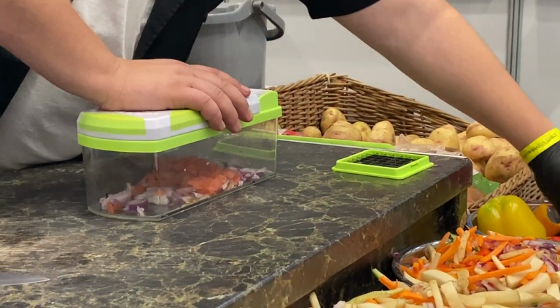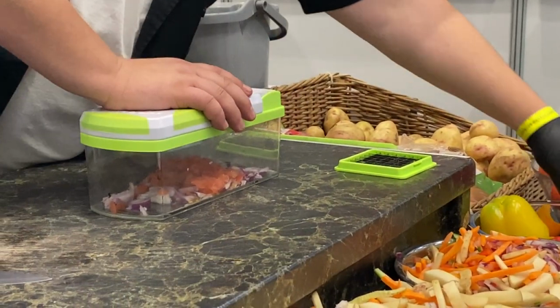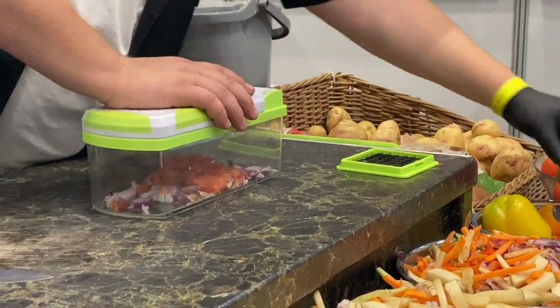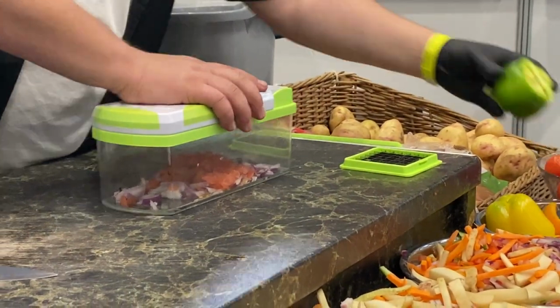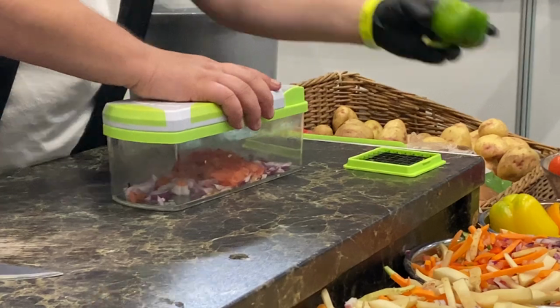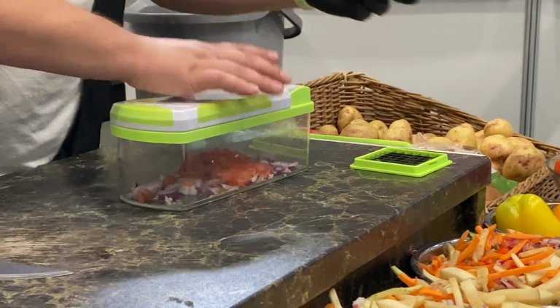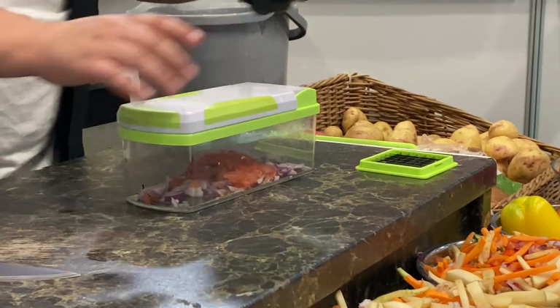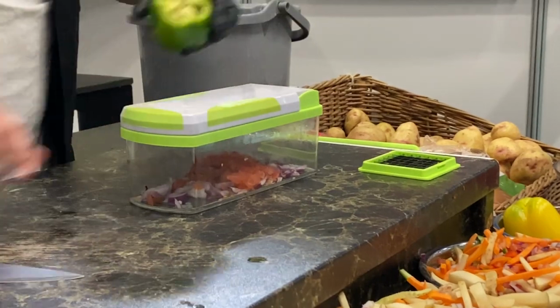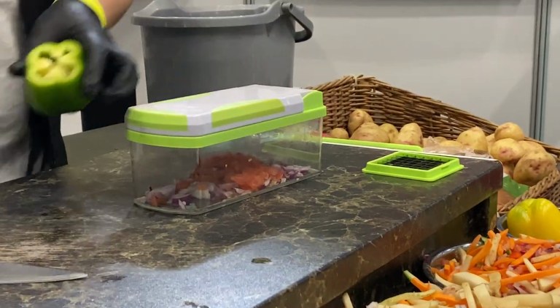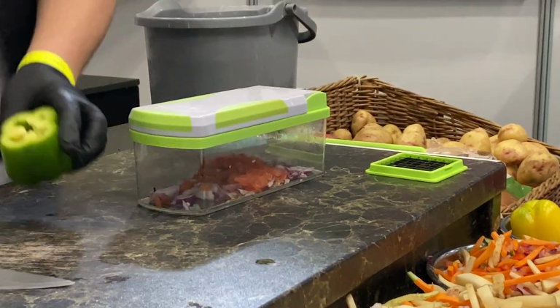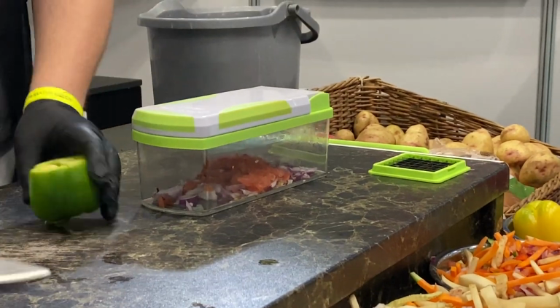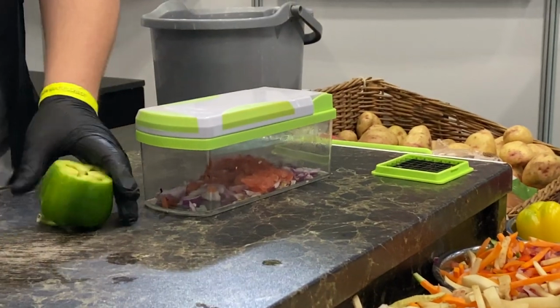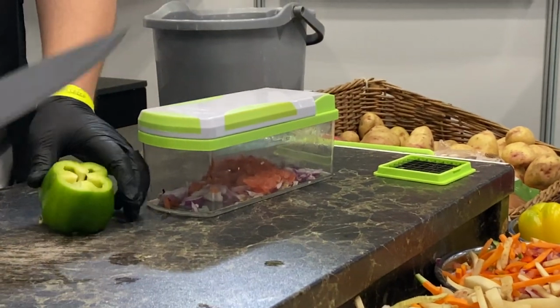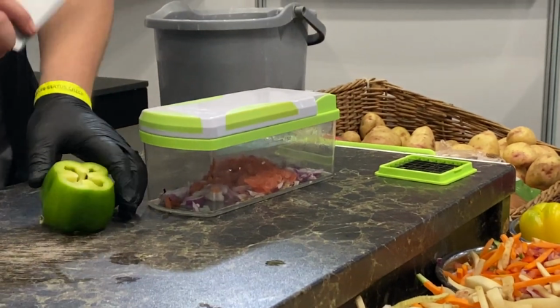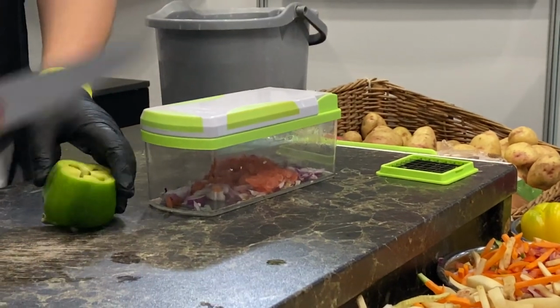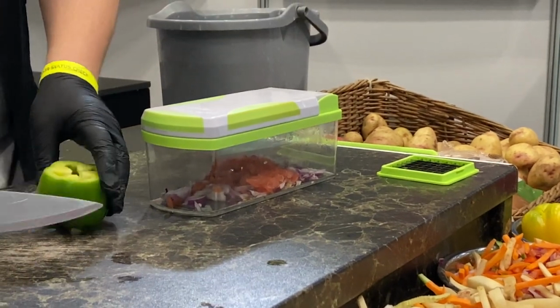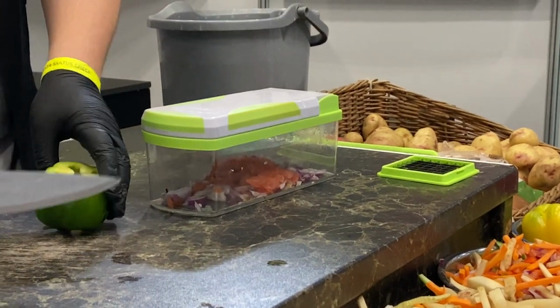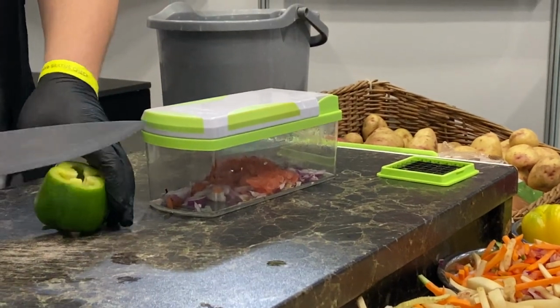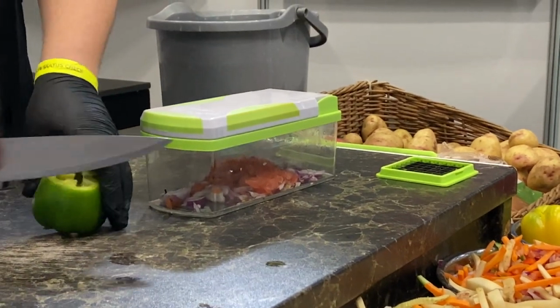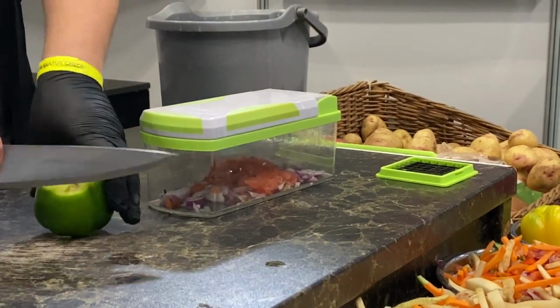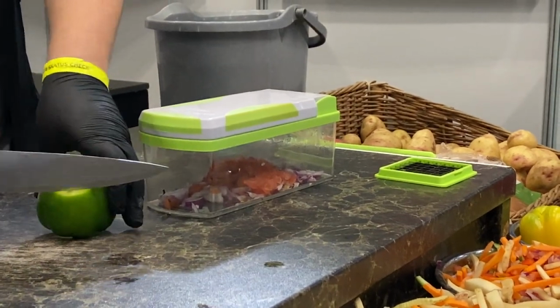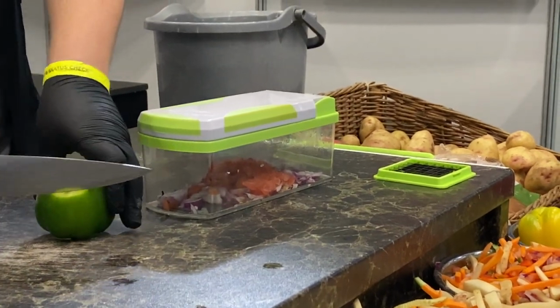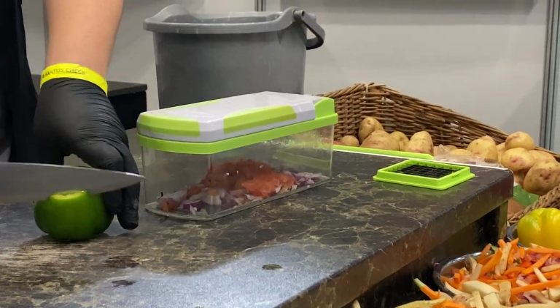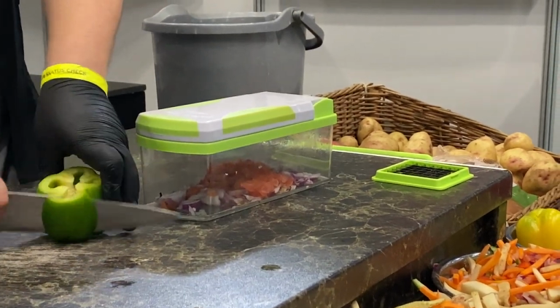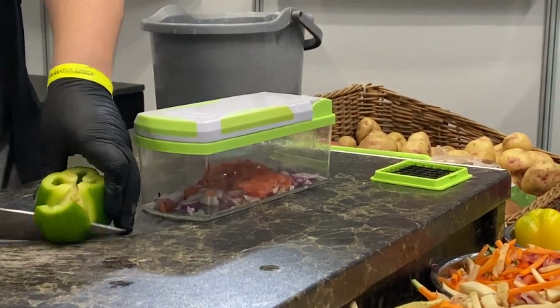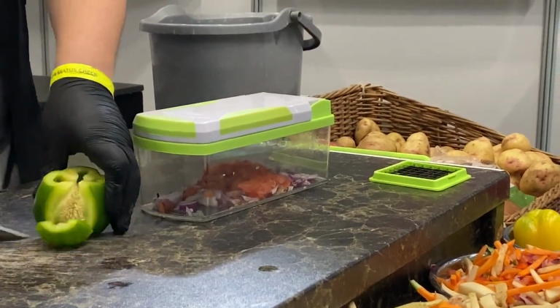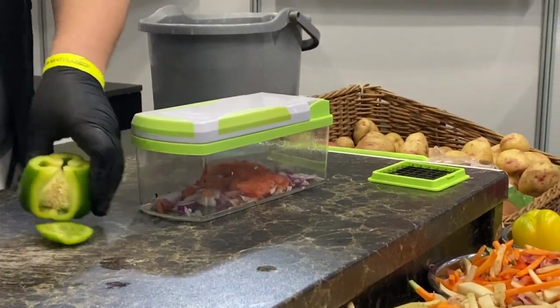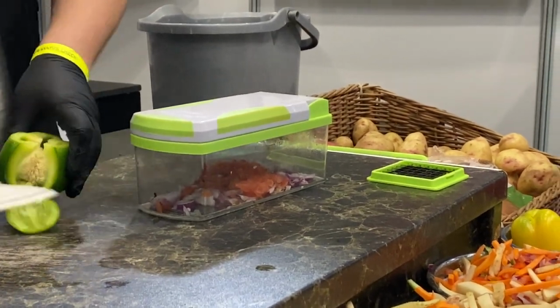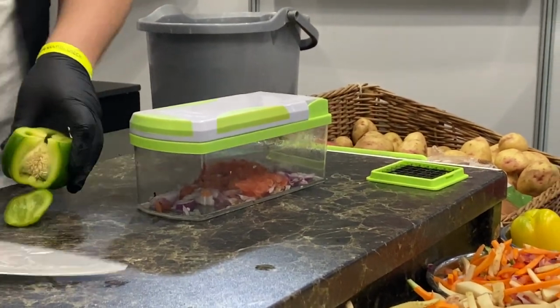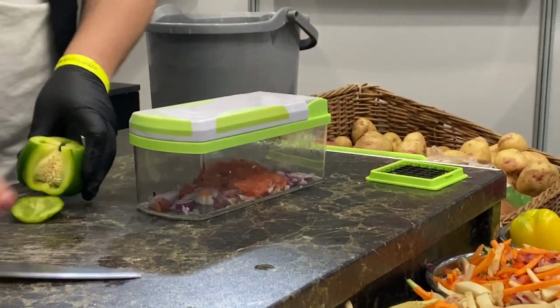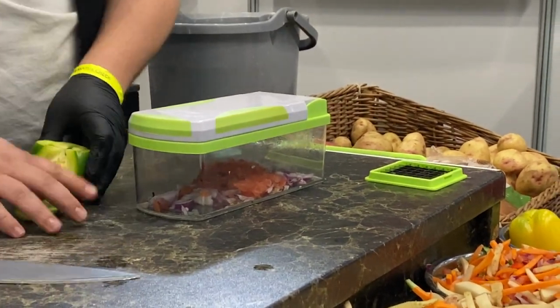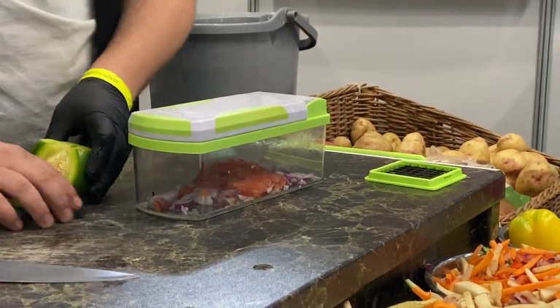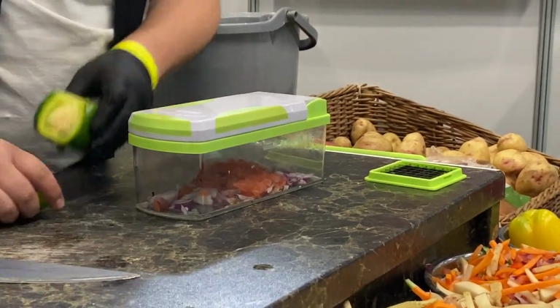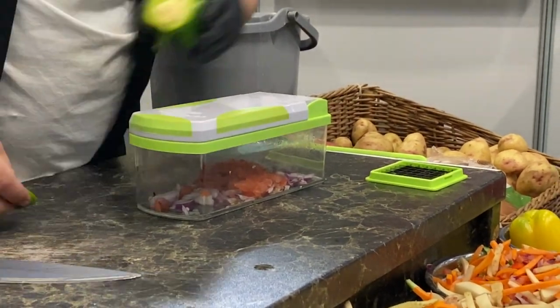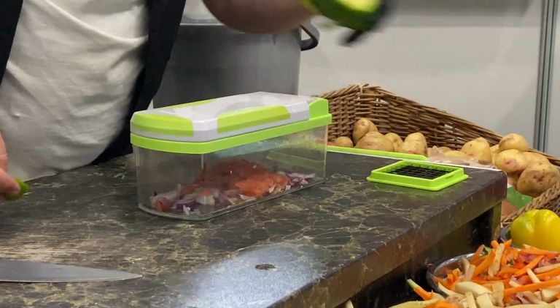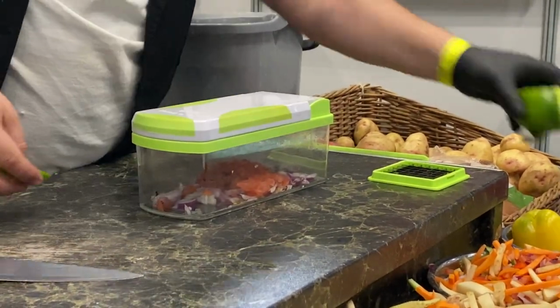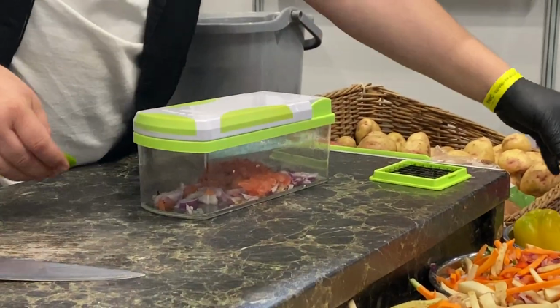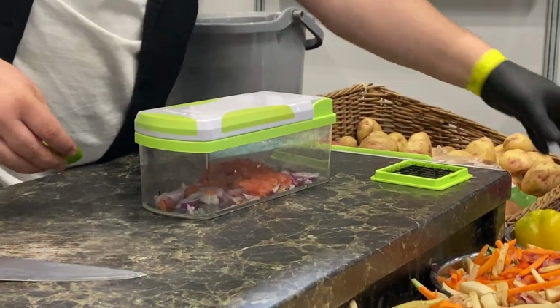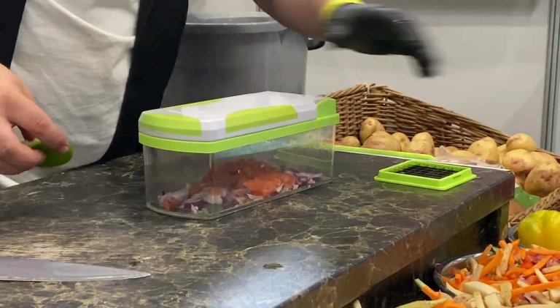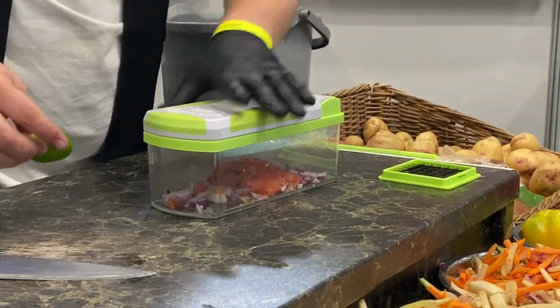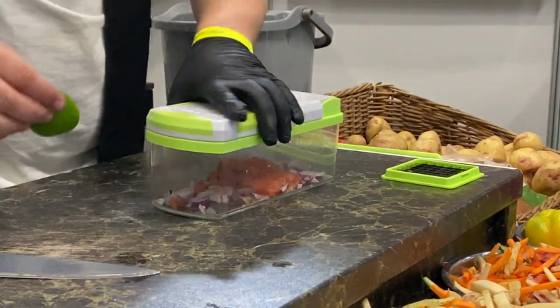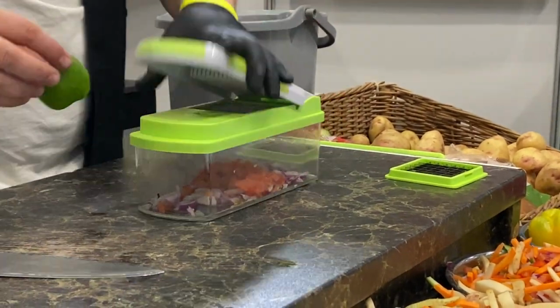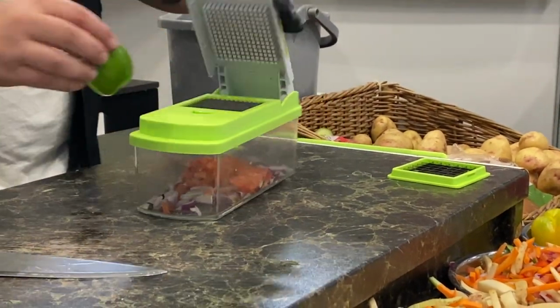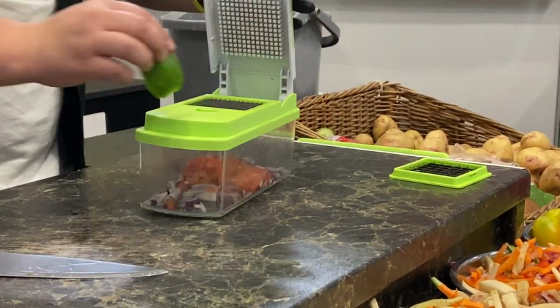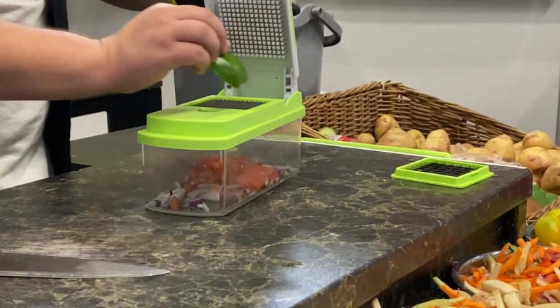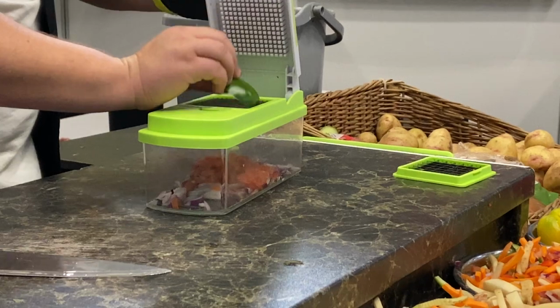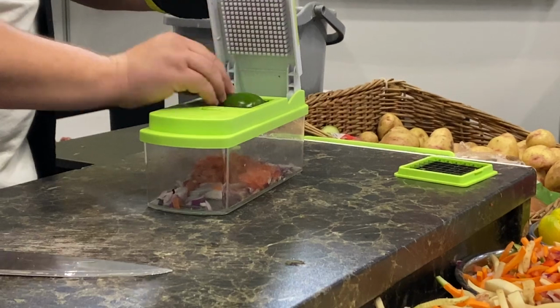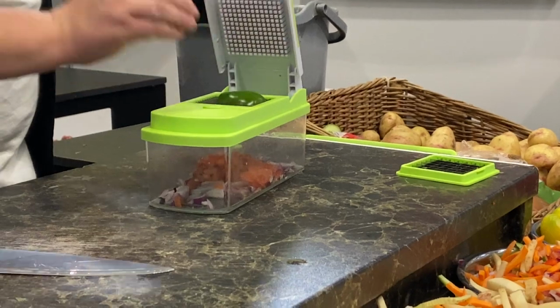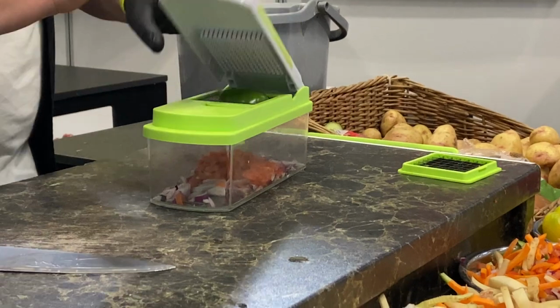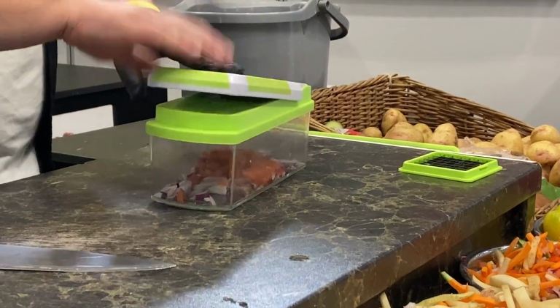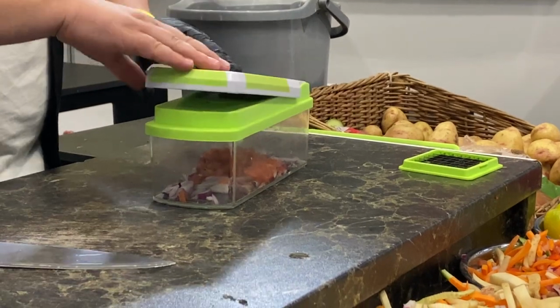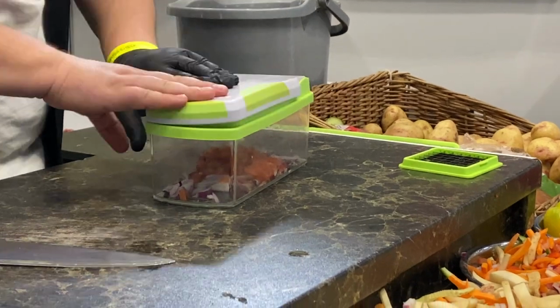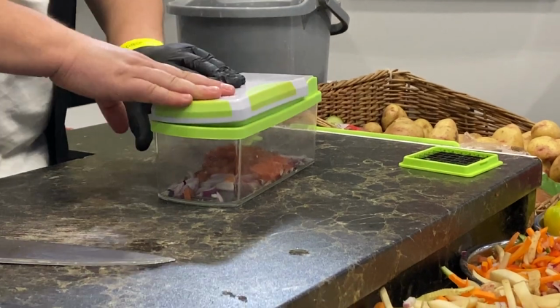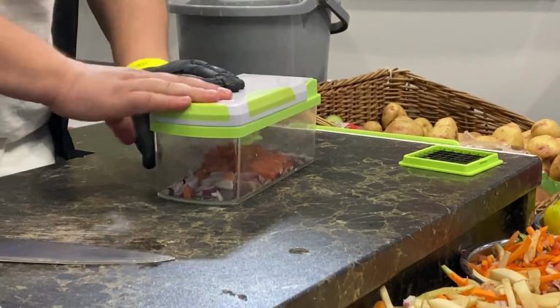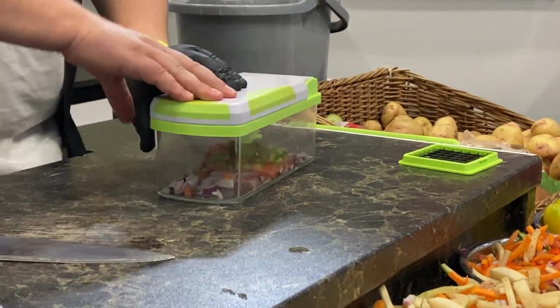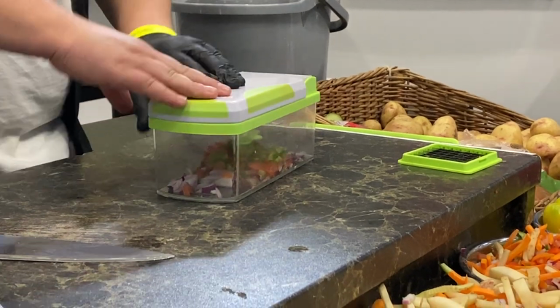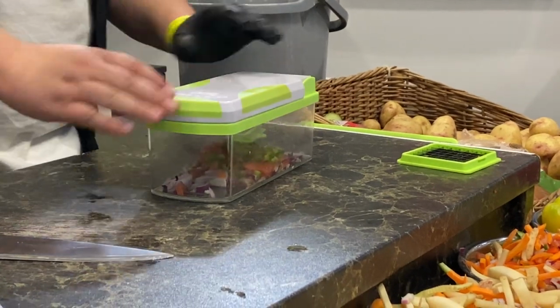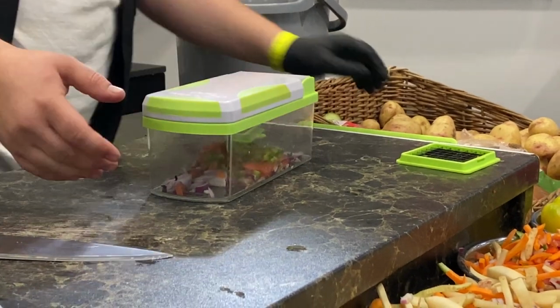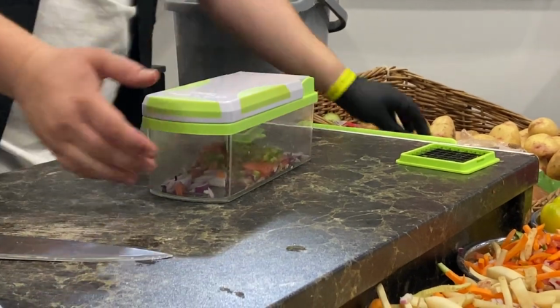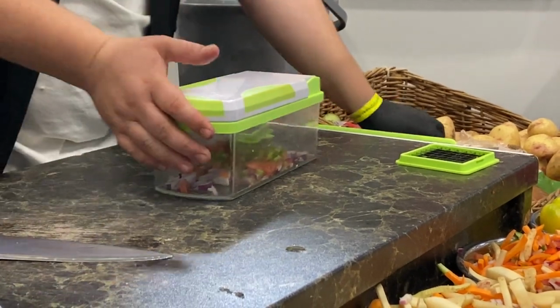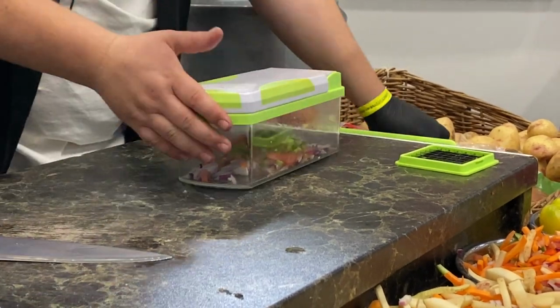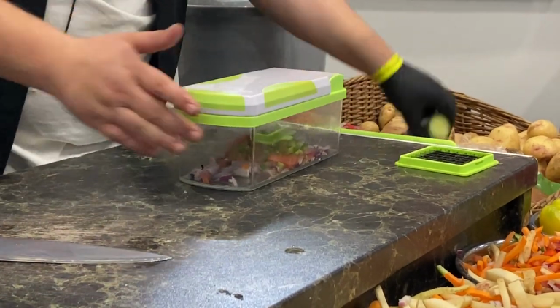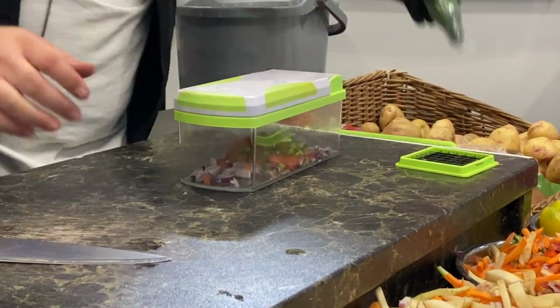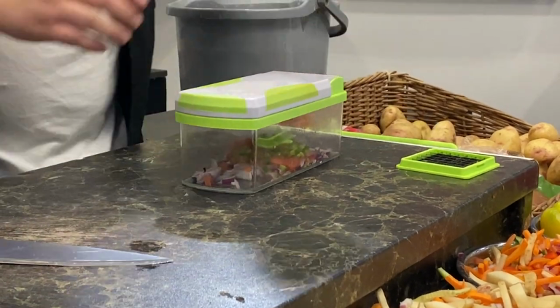Now, peppers are quite simple. Take off the tail, work your way around the wall. Skin side up, meat side down — literally just lean into it.